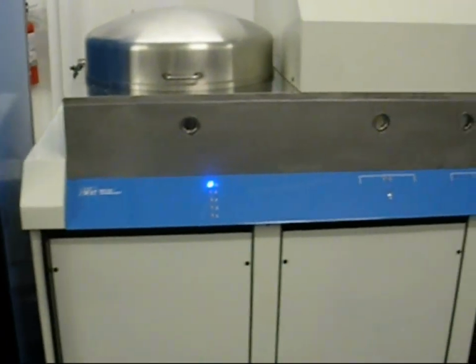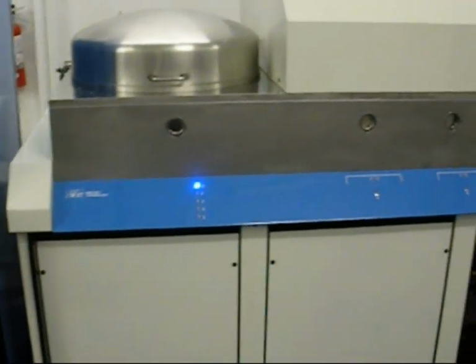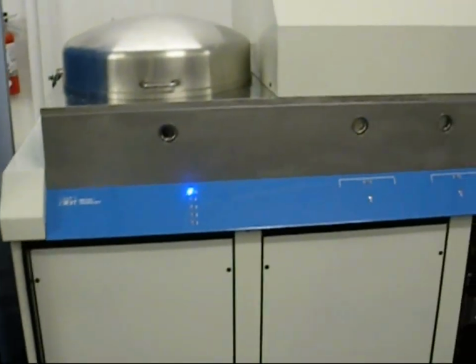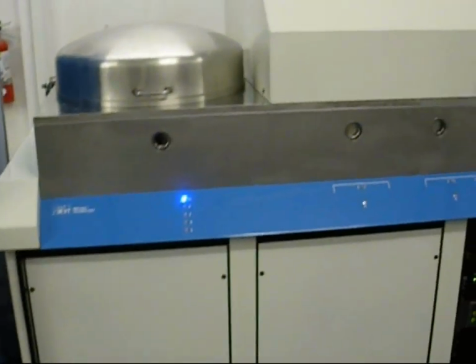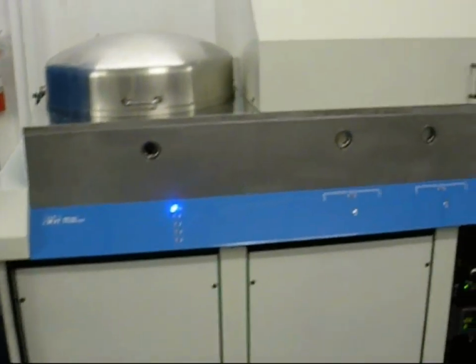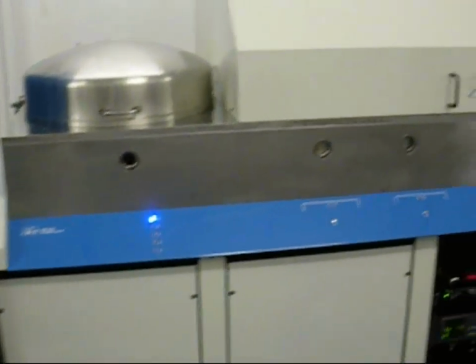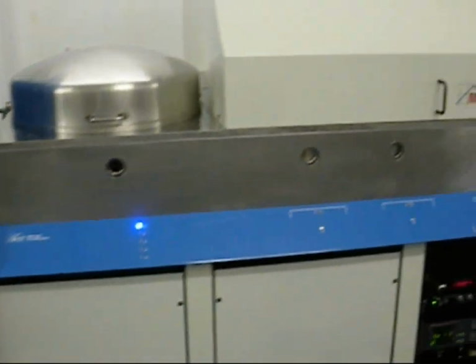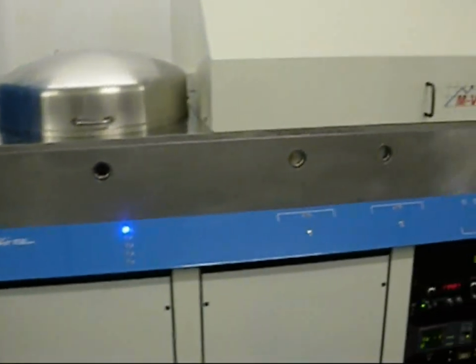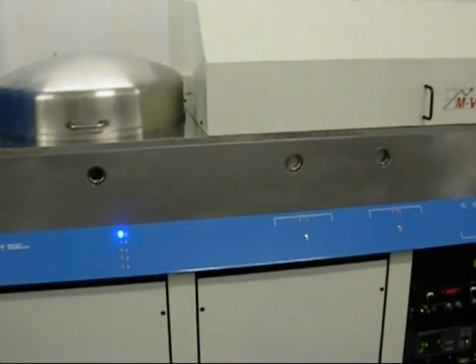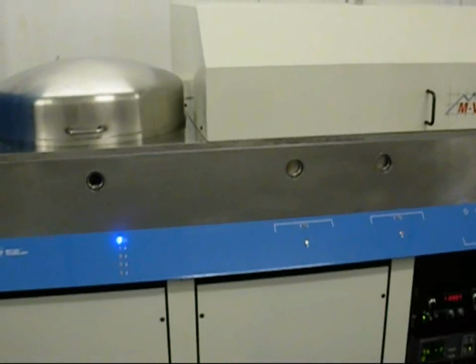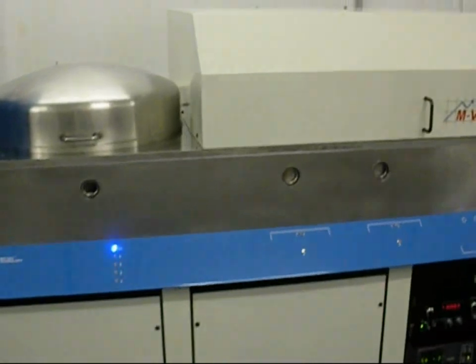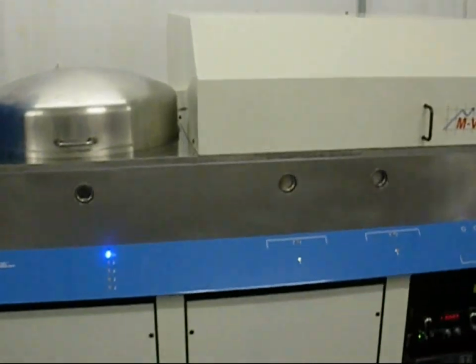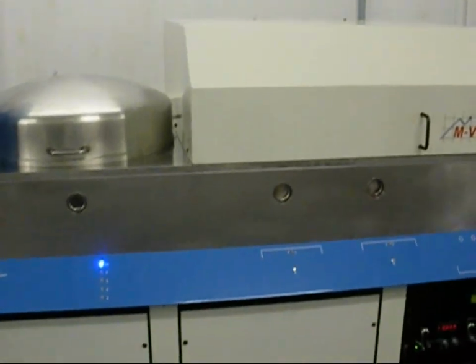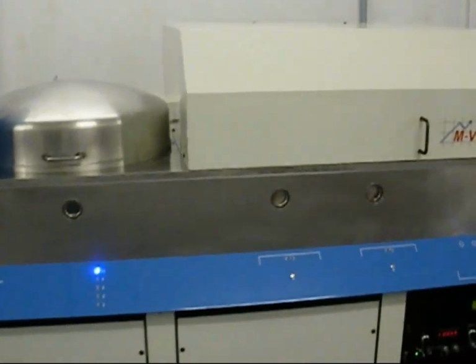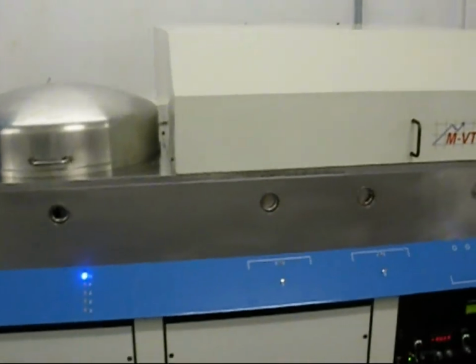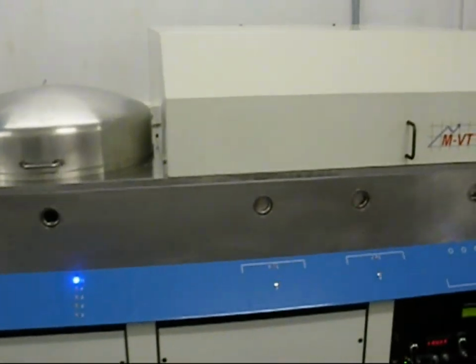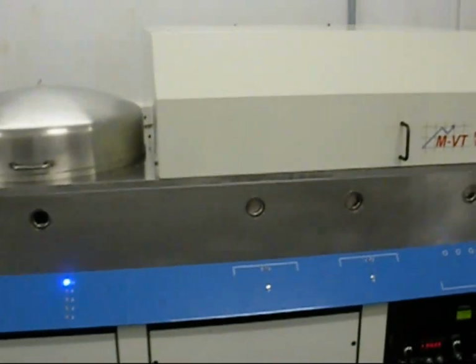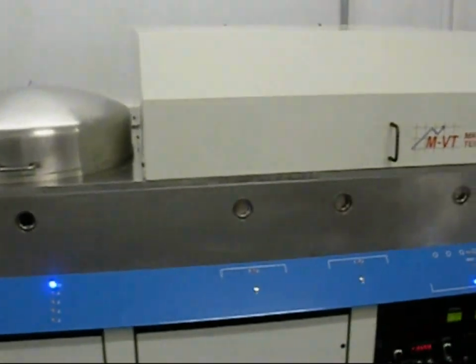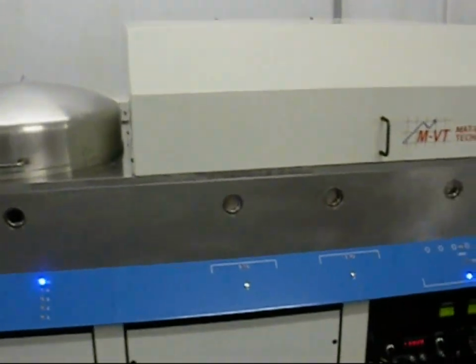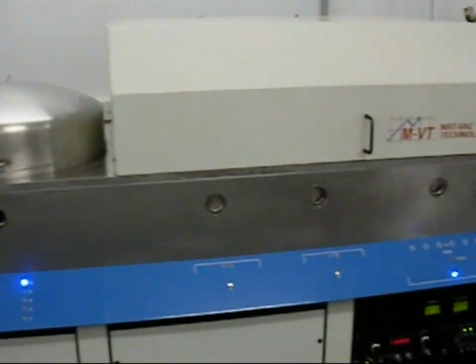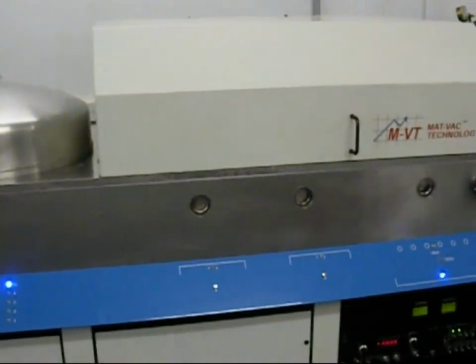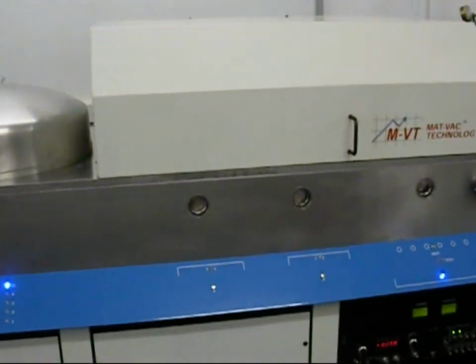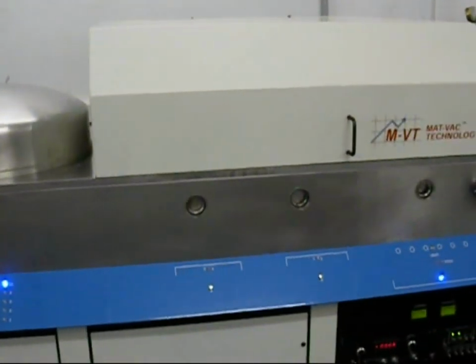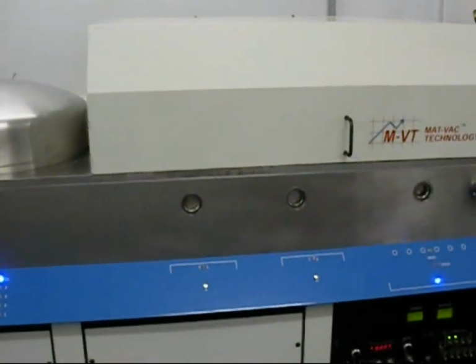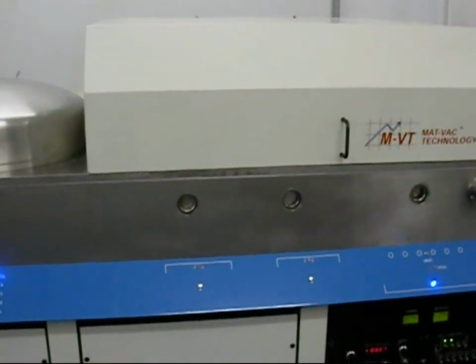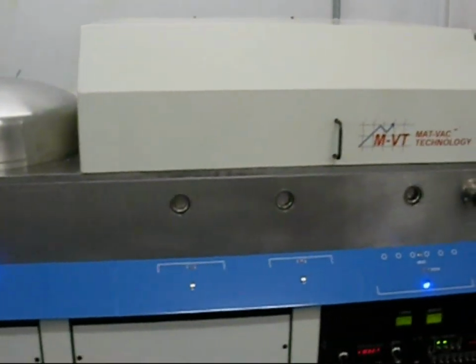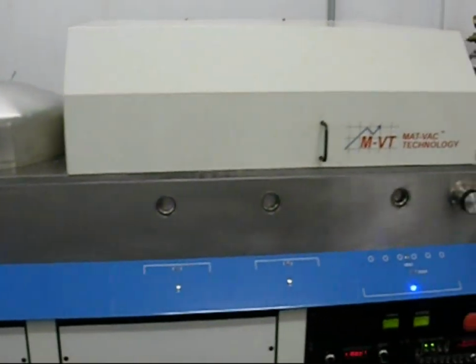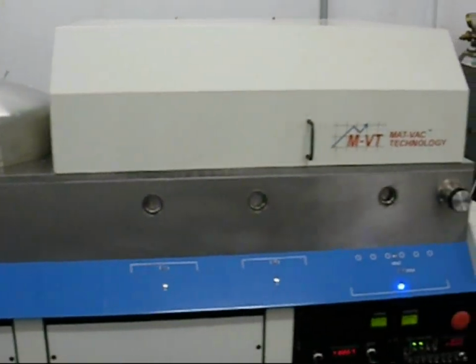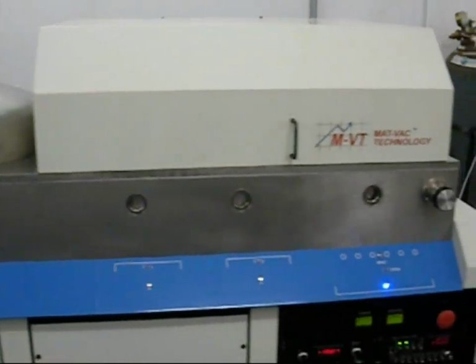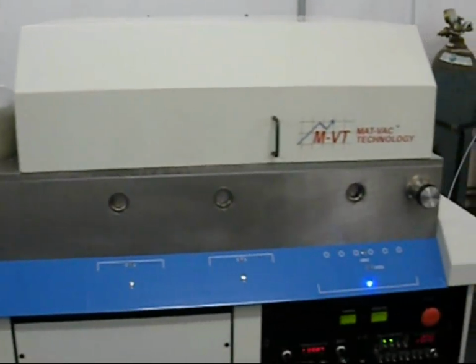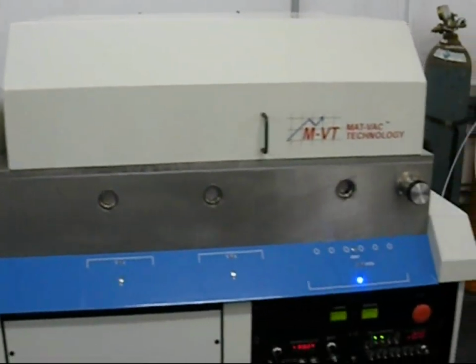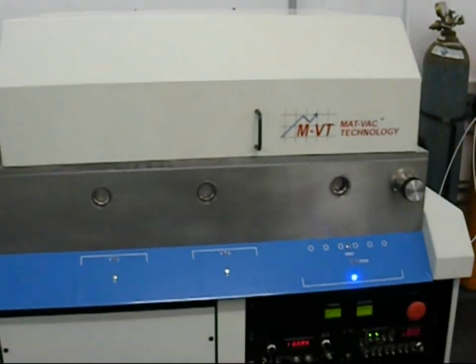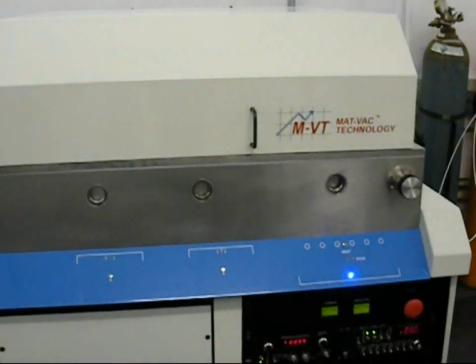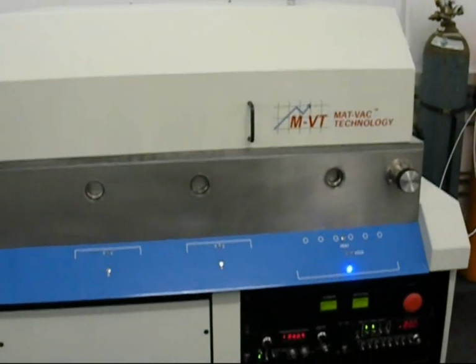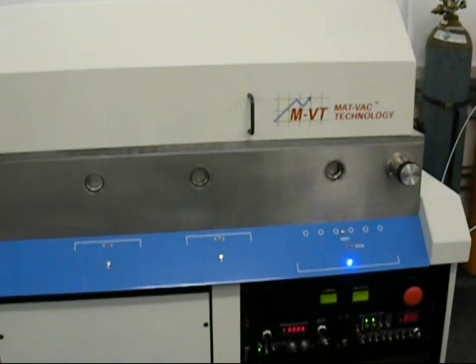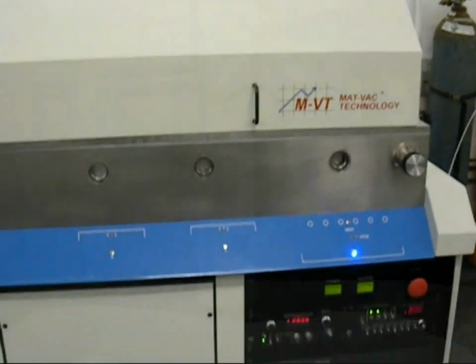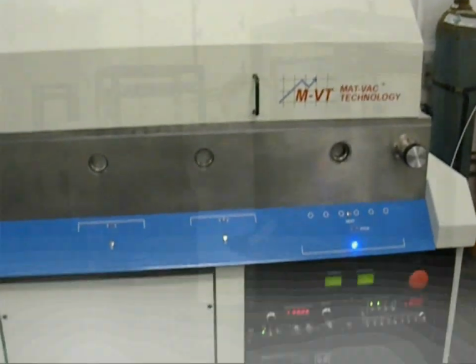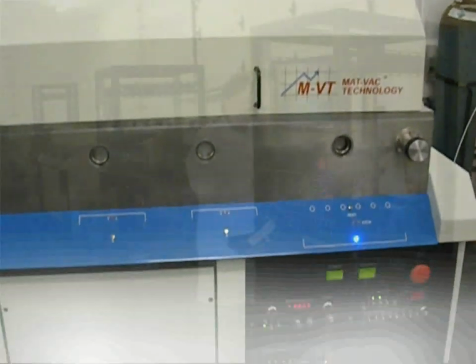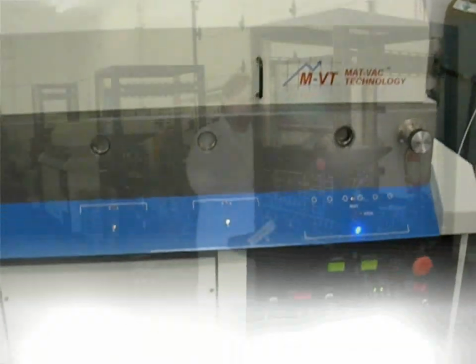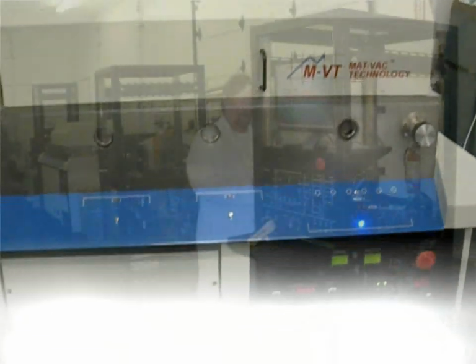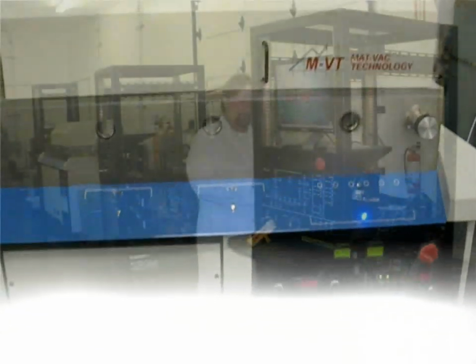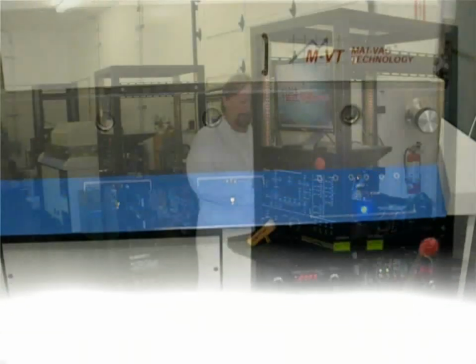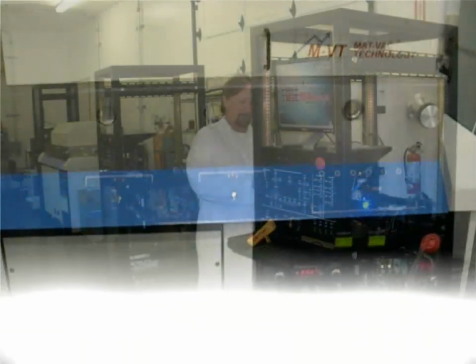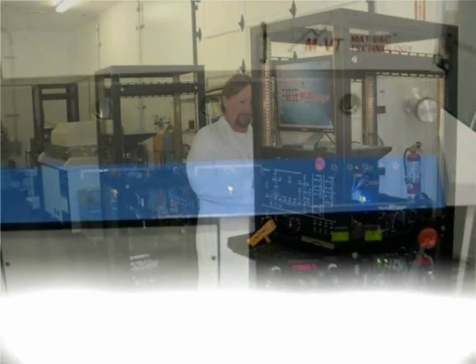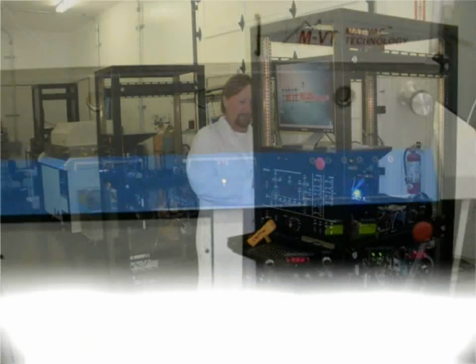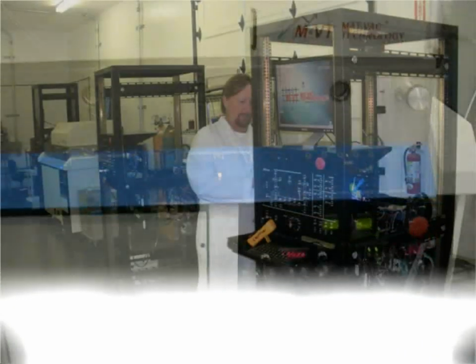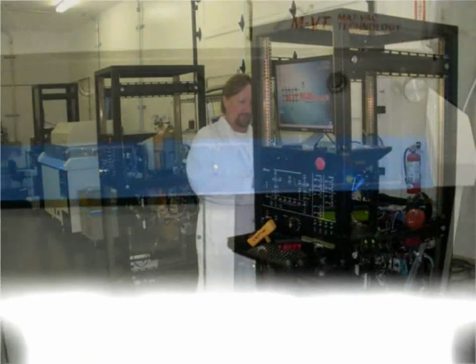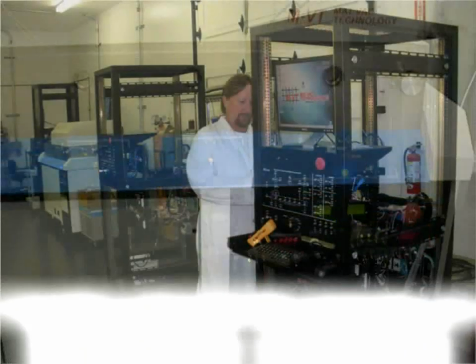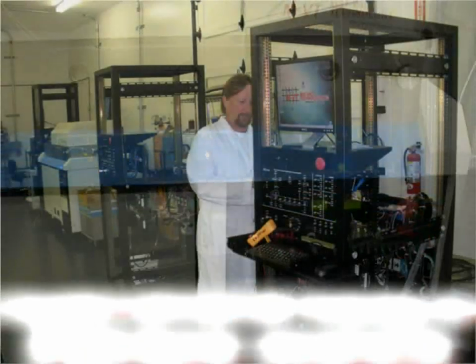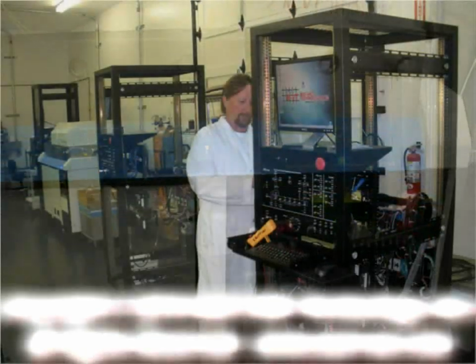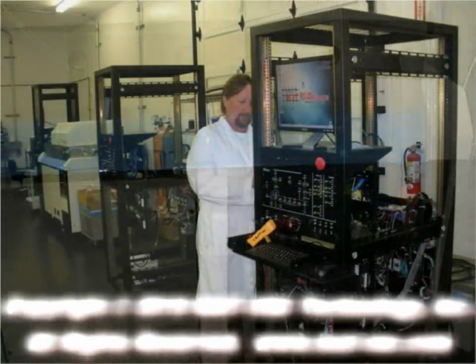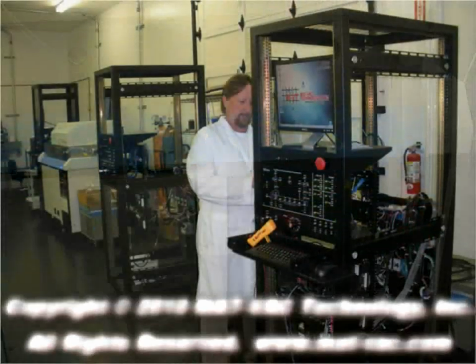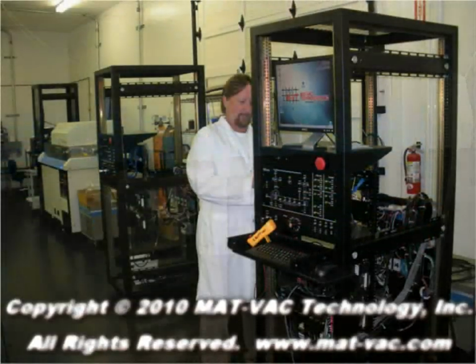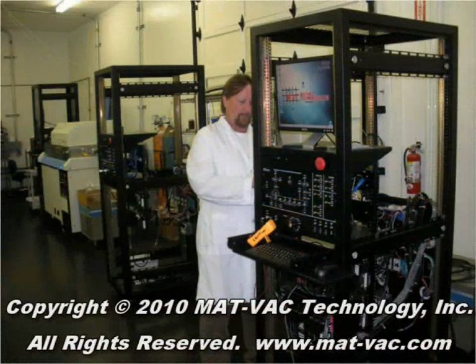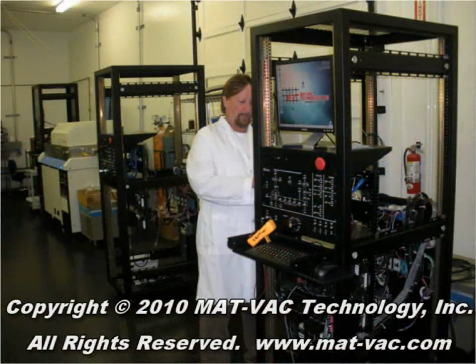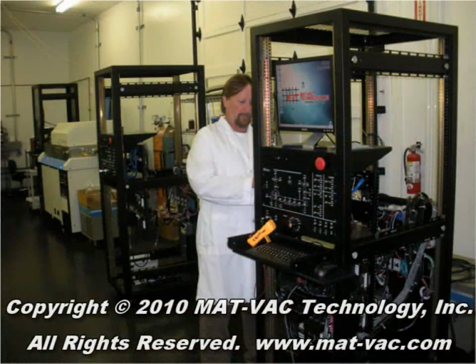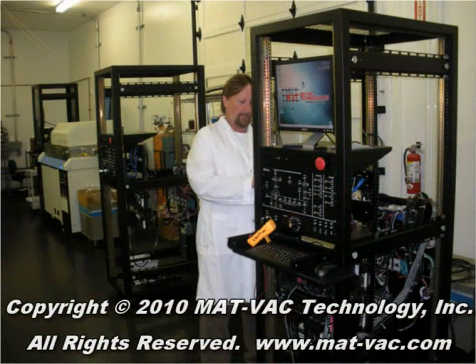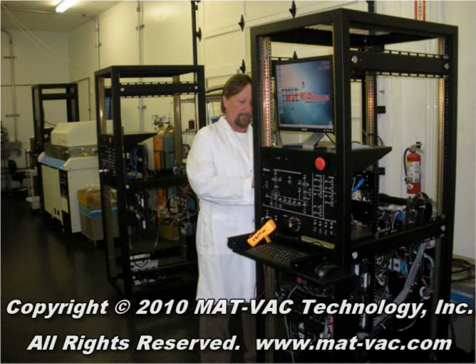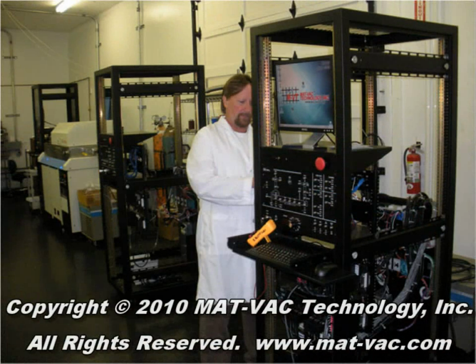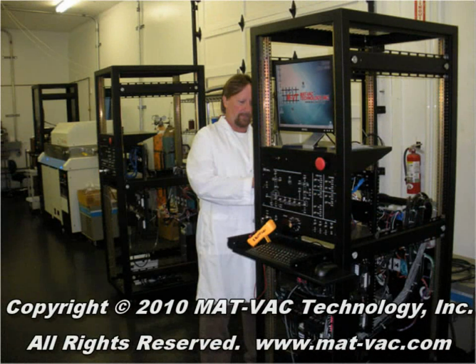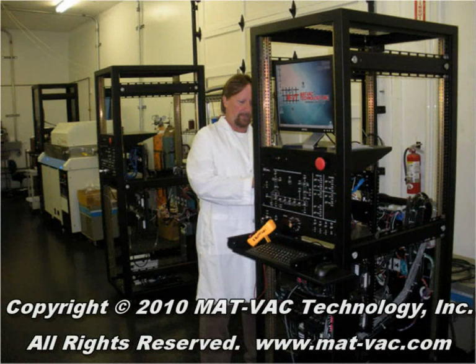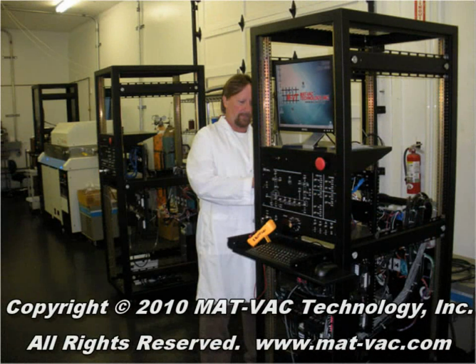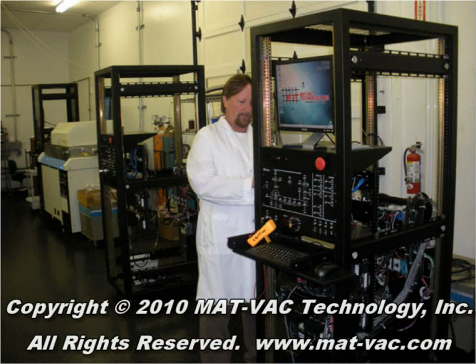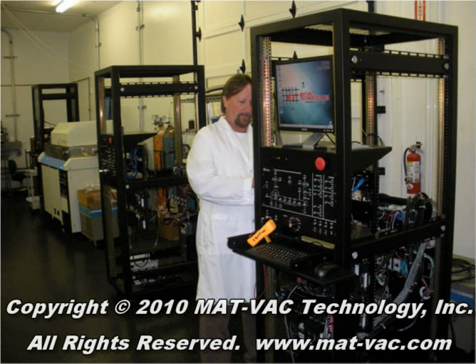We hope you've enjoyed this video and thank you for watching this presentation about Matvac Technologies 90X T-Series Sputtering Systems.